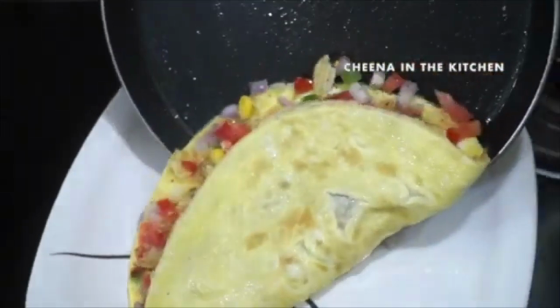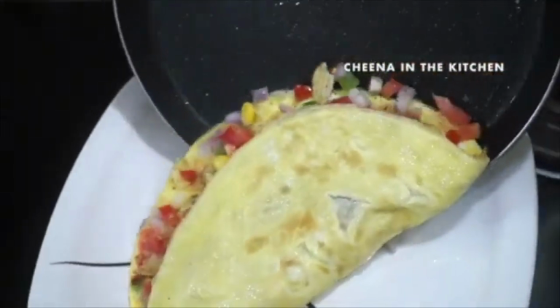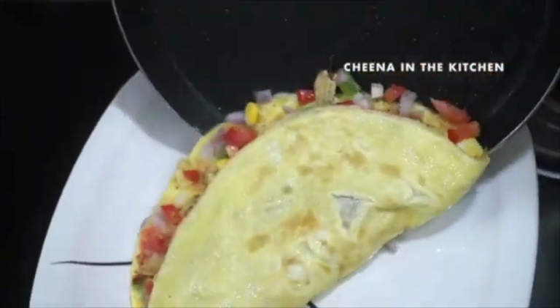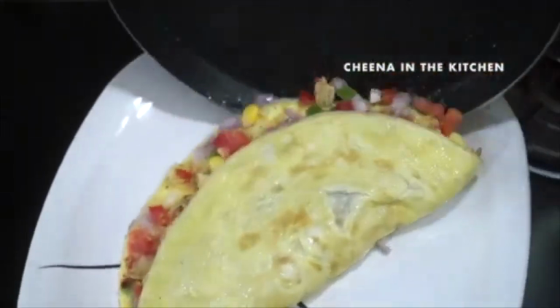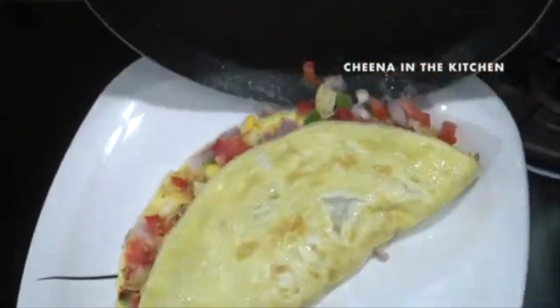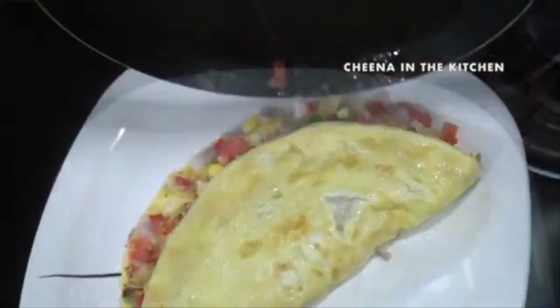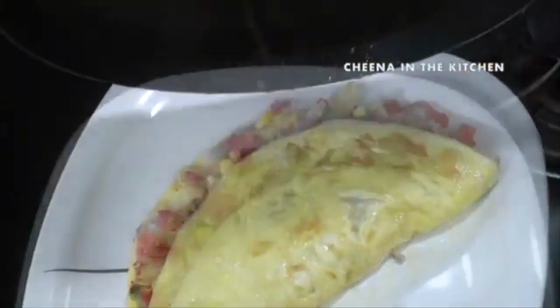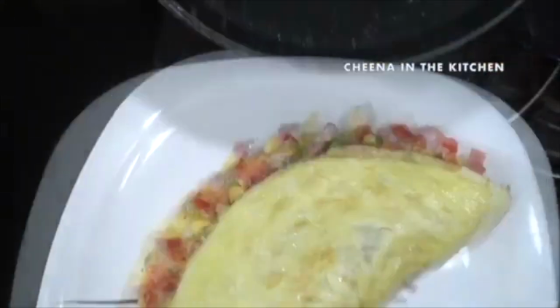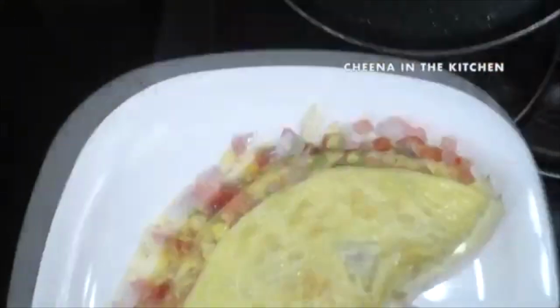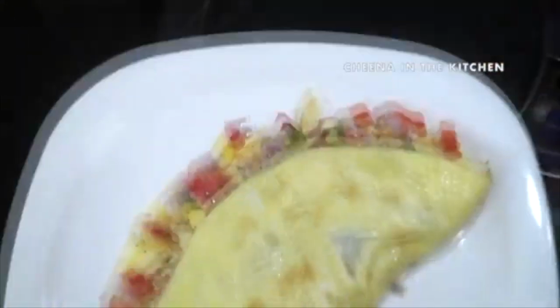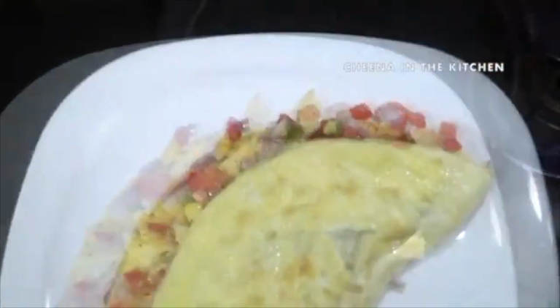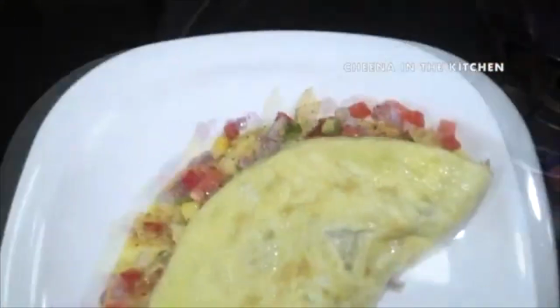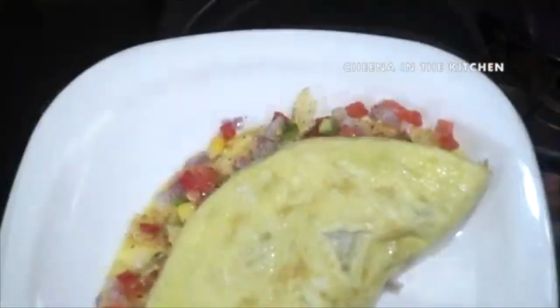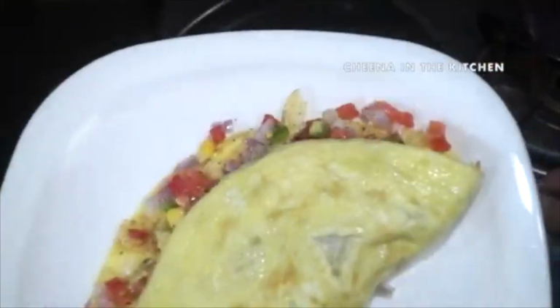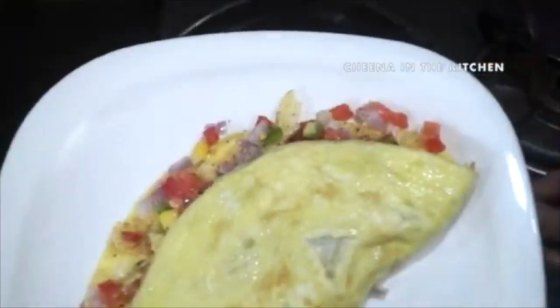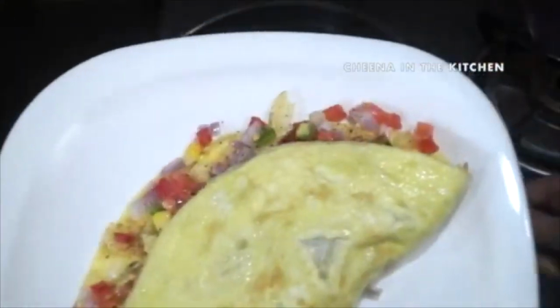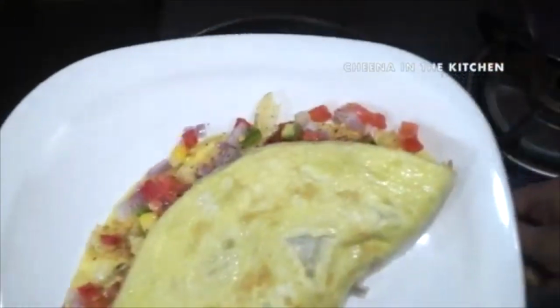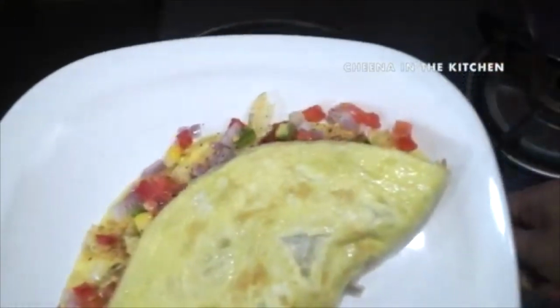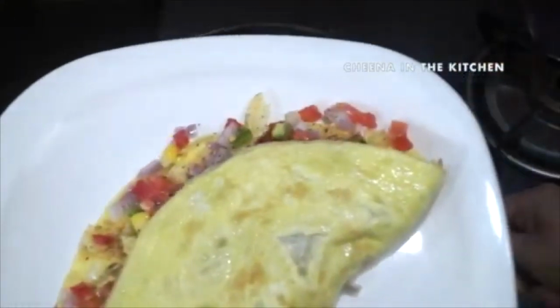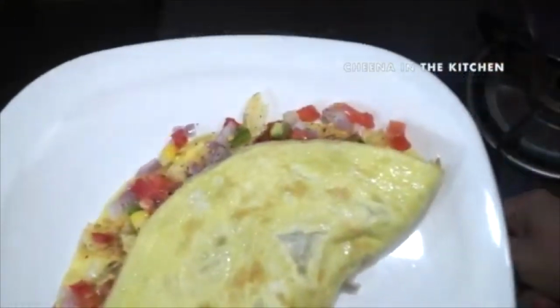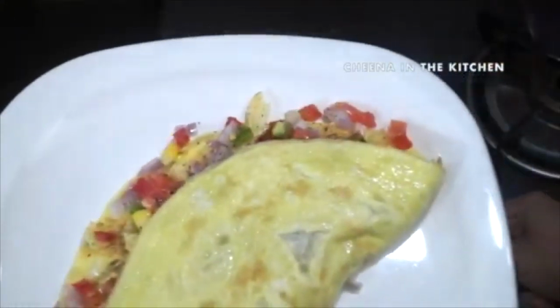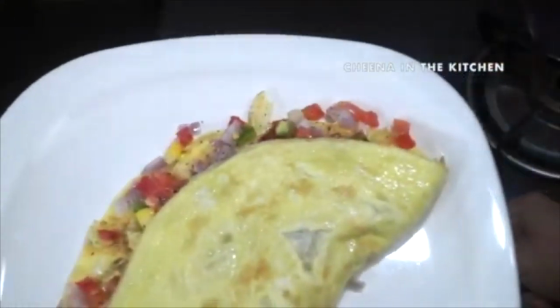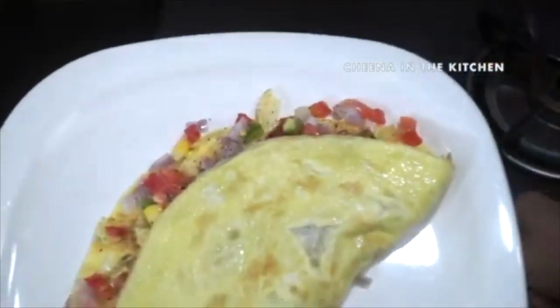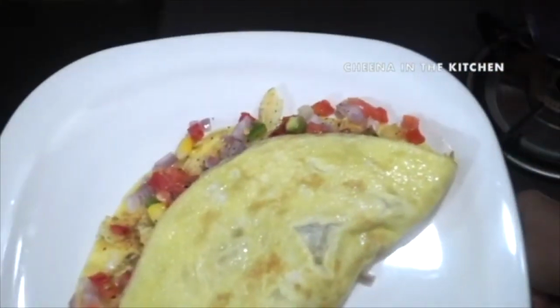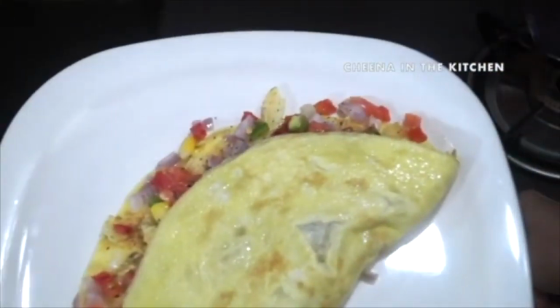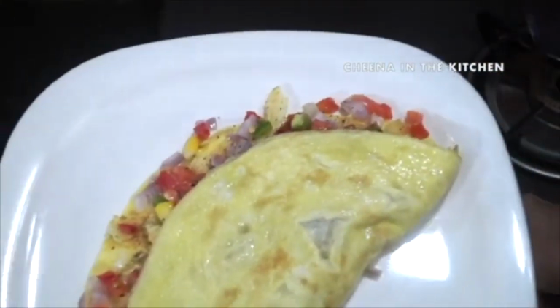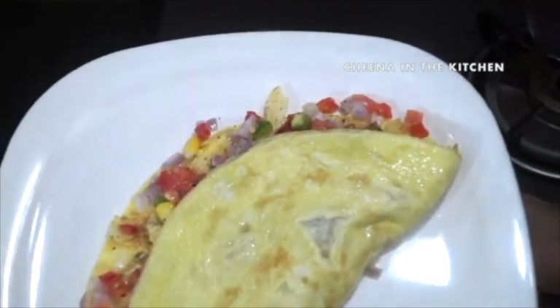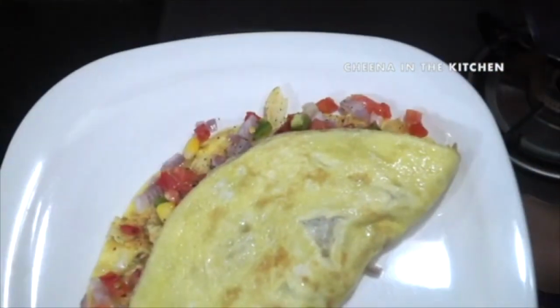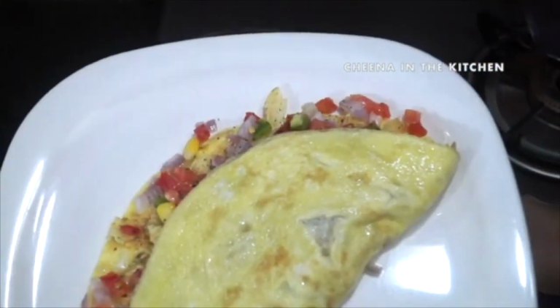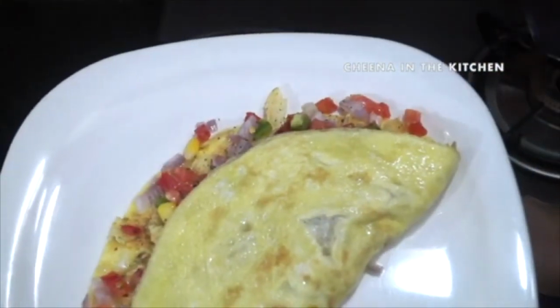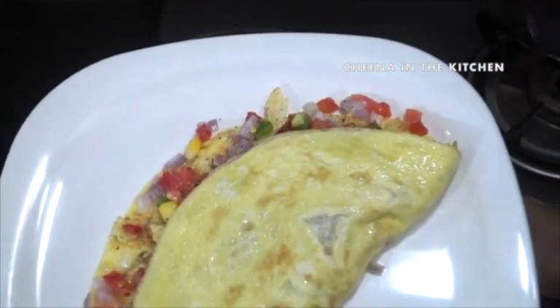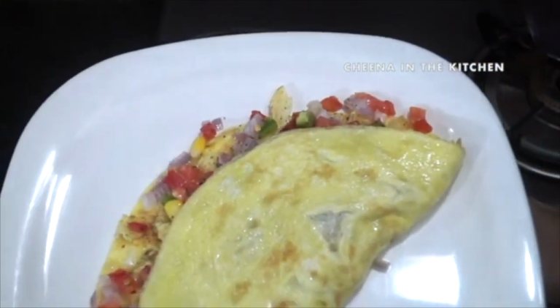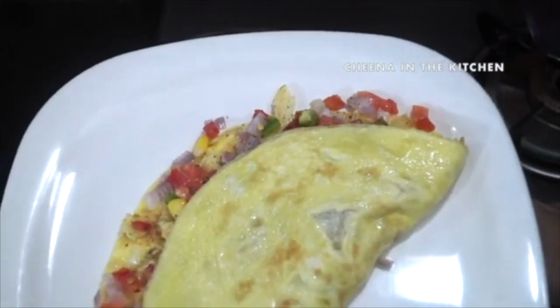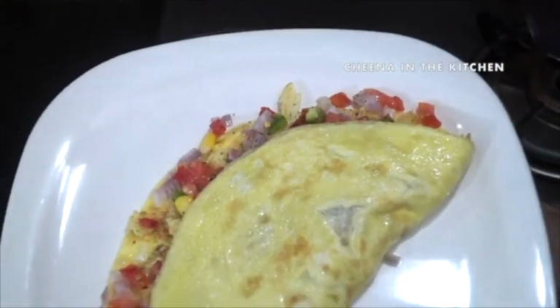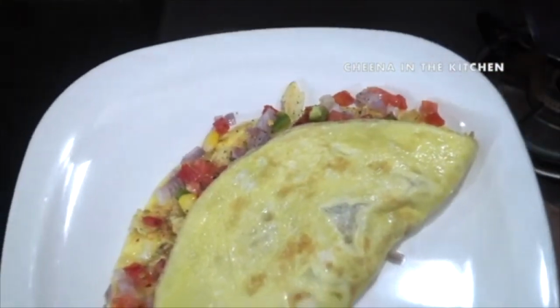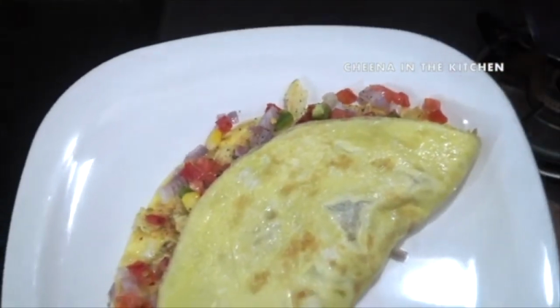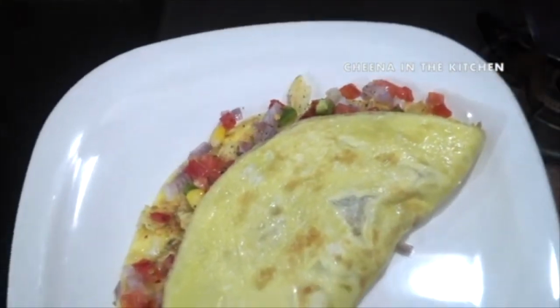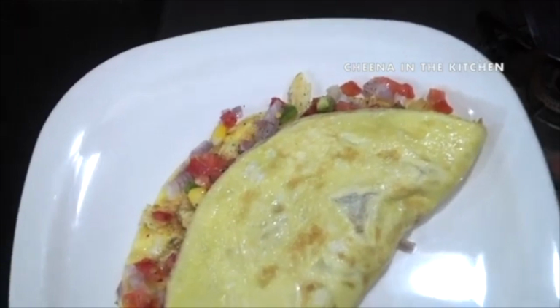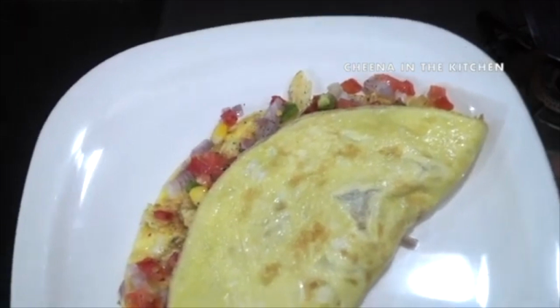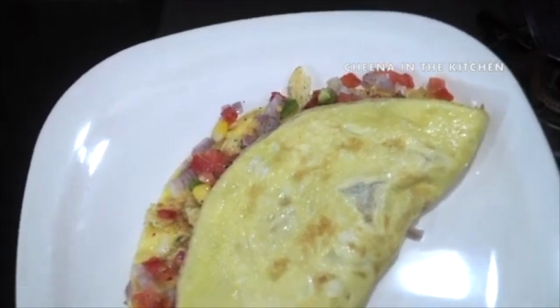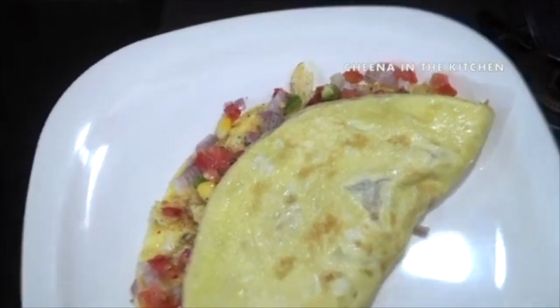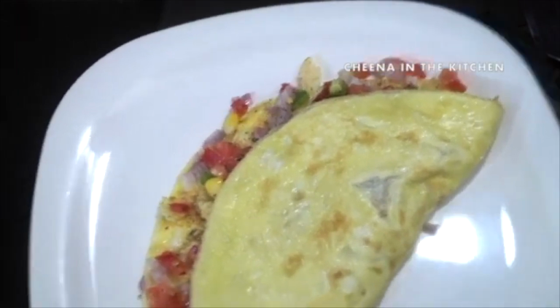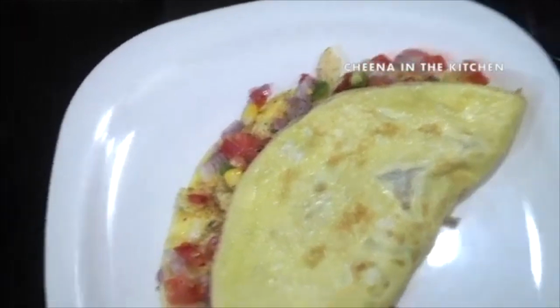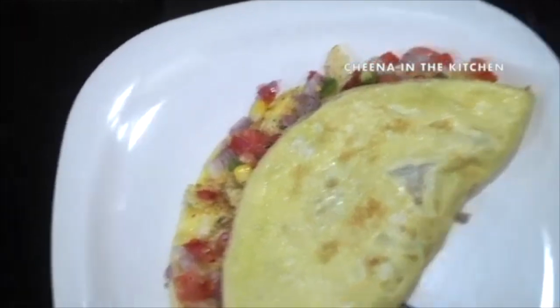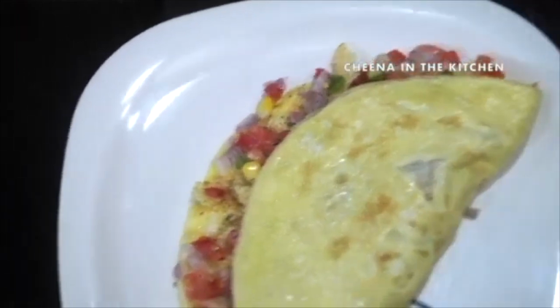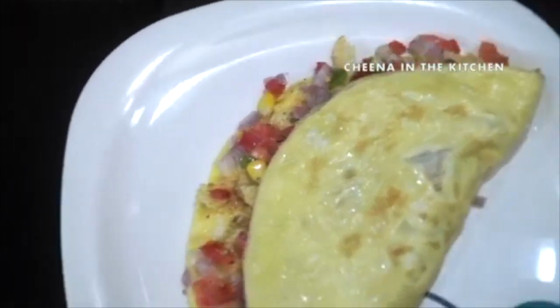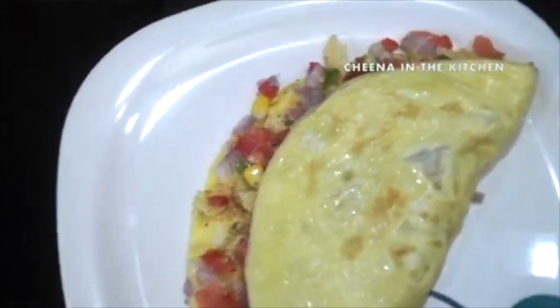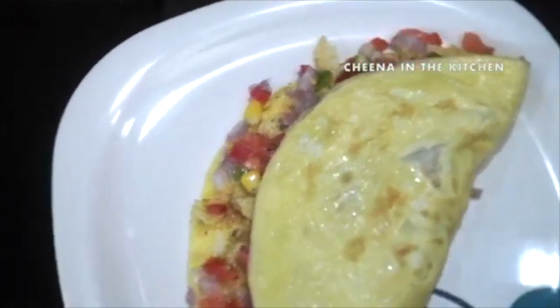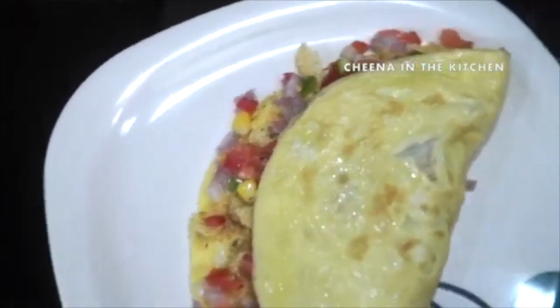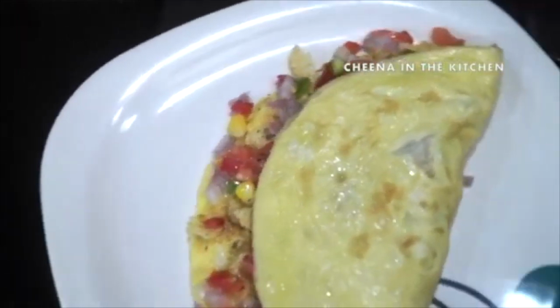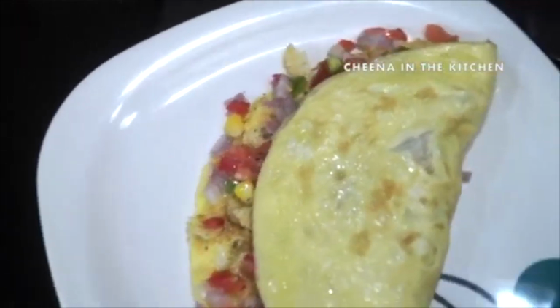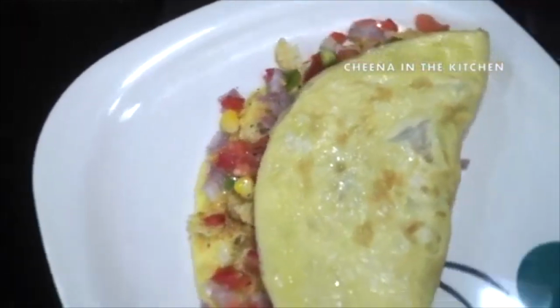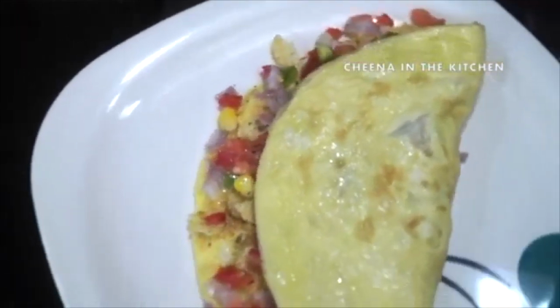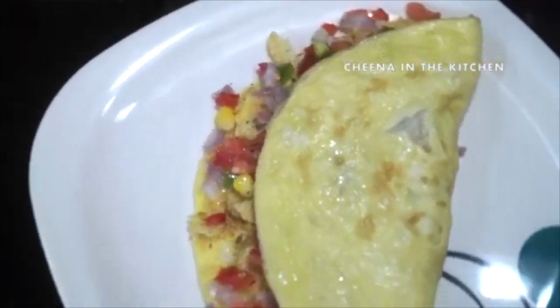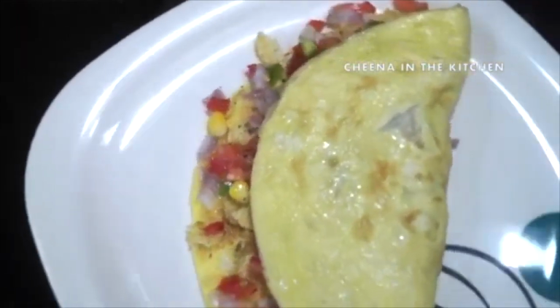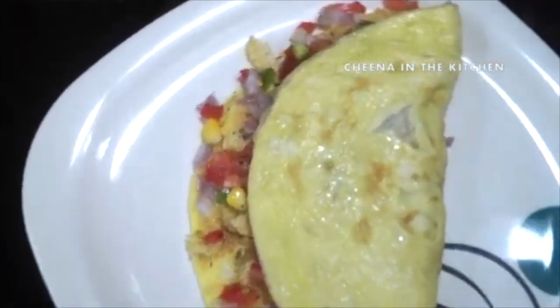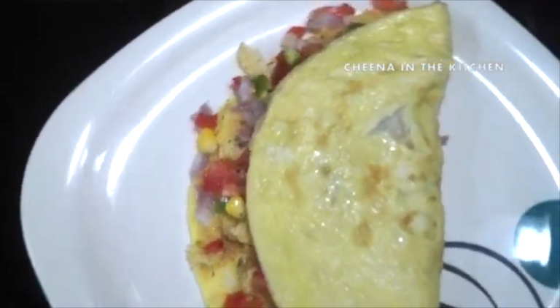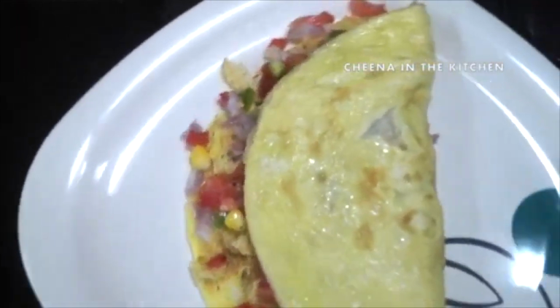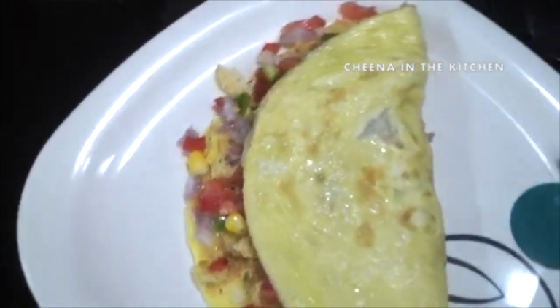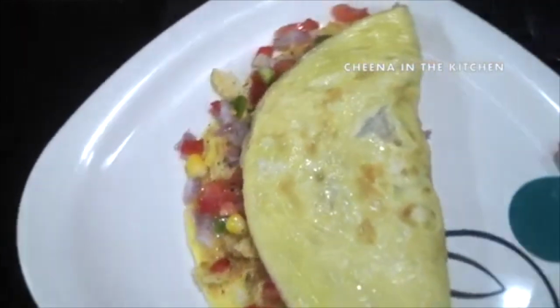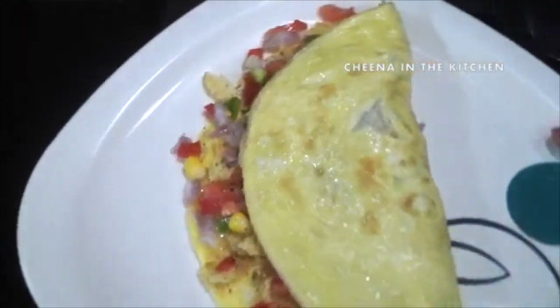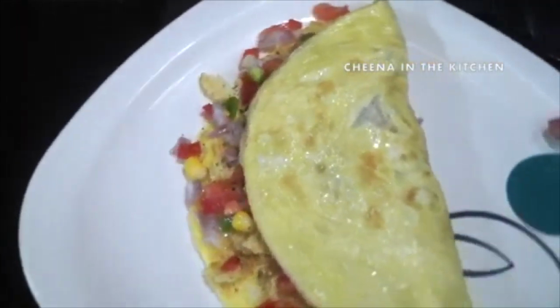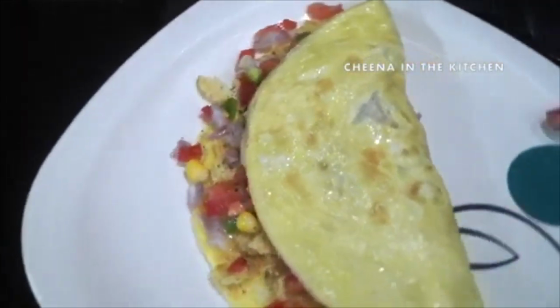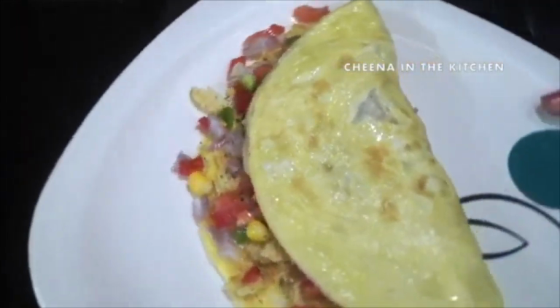It is so crunchy and so delicious! Do try this recipe at your home — I'm sure you are going to love it.